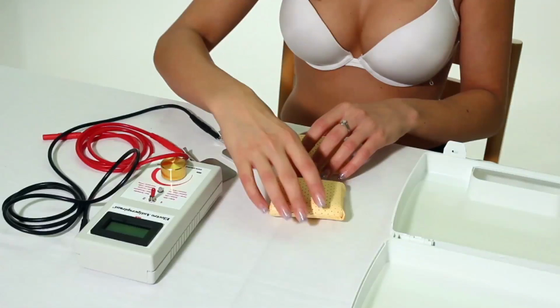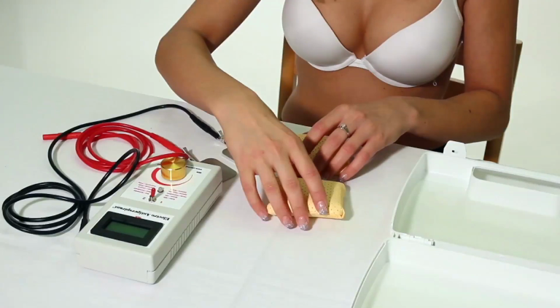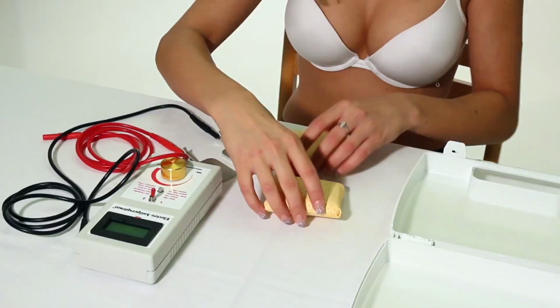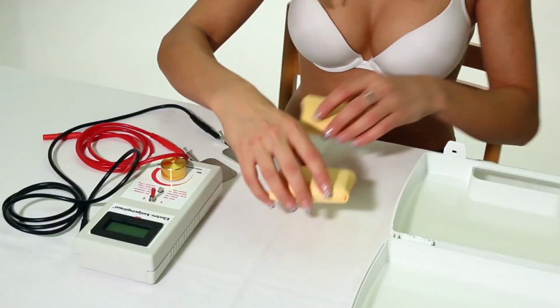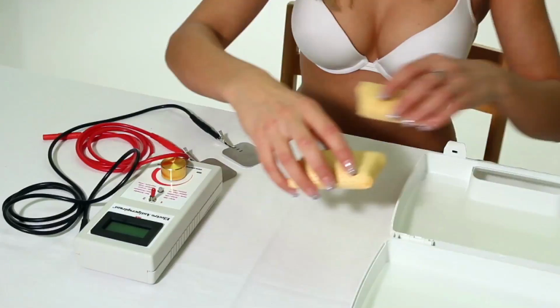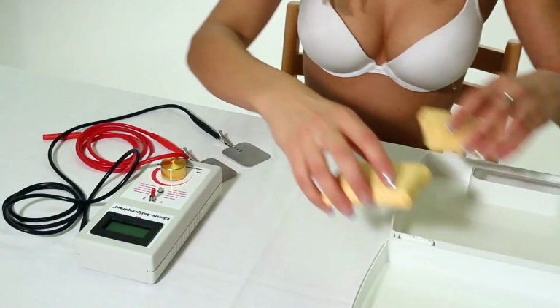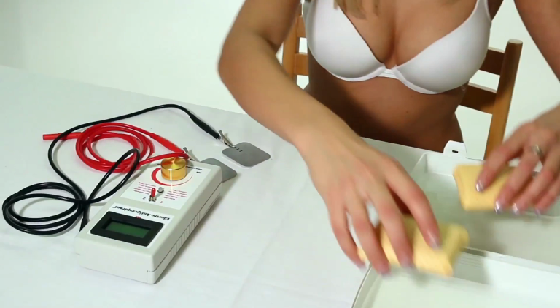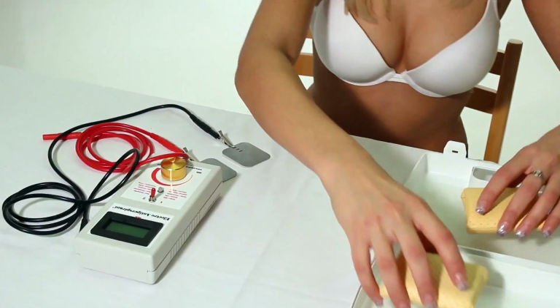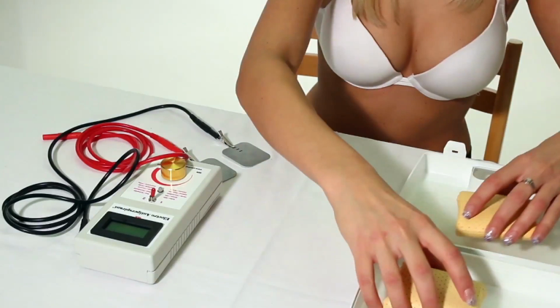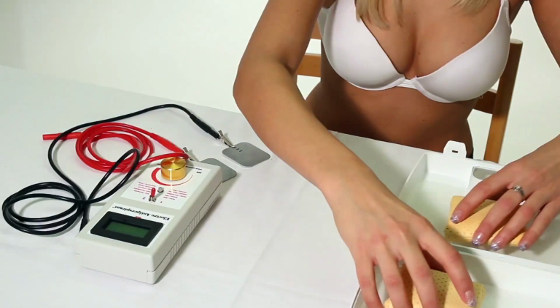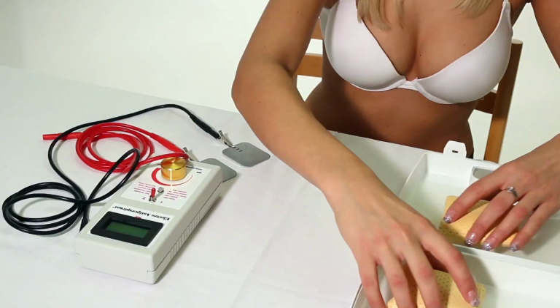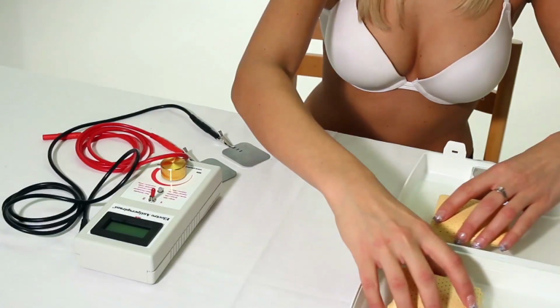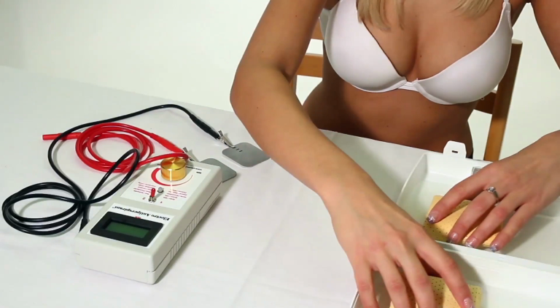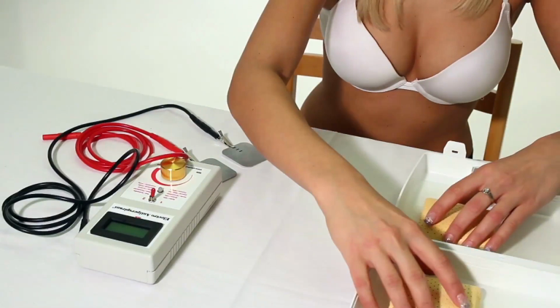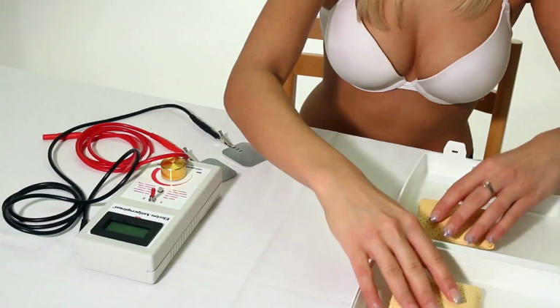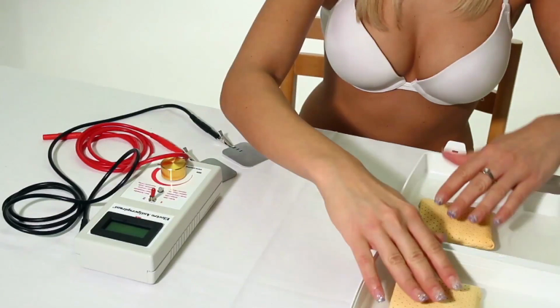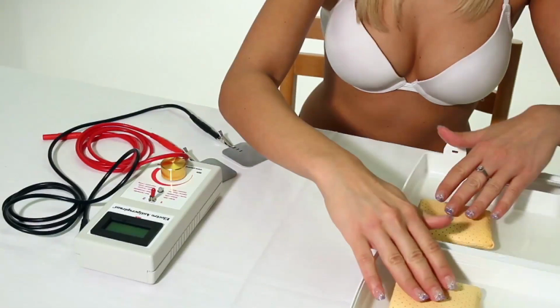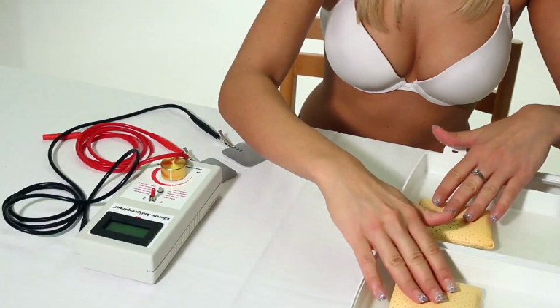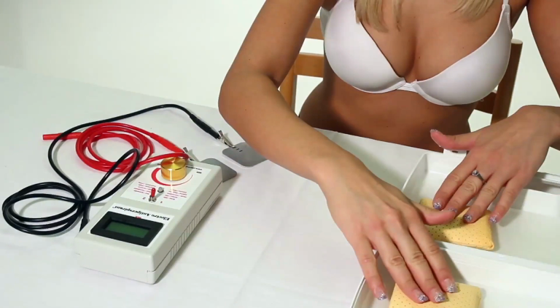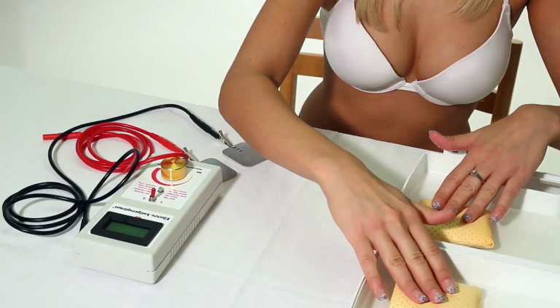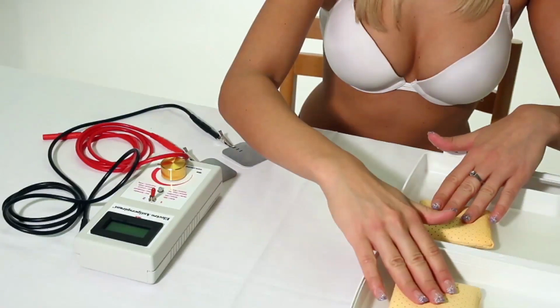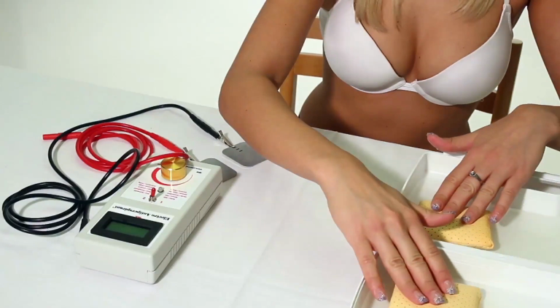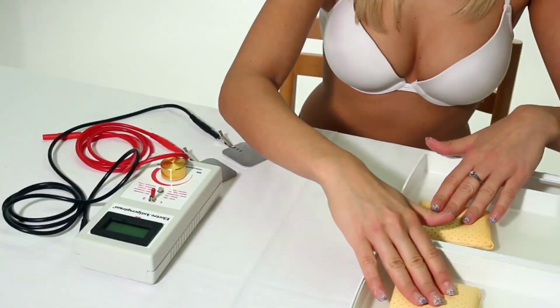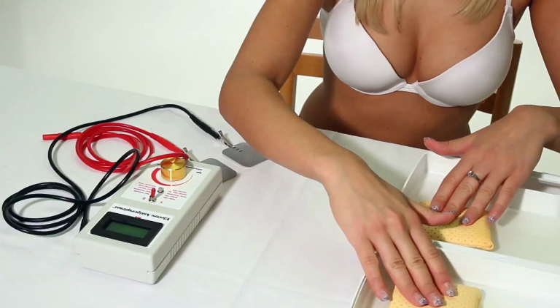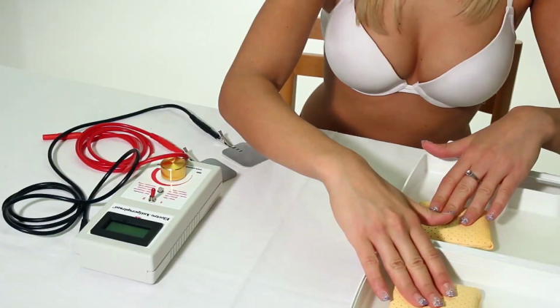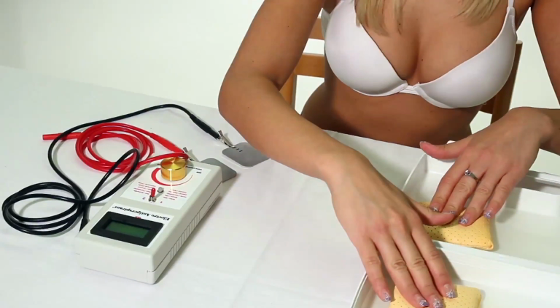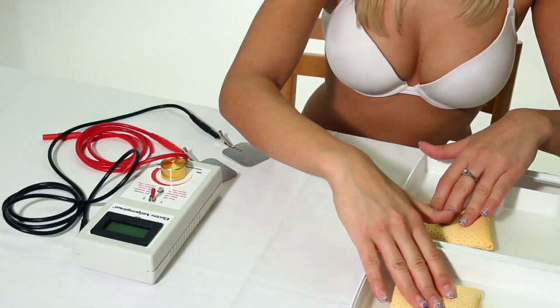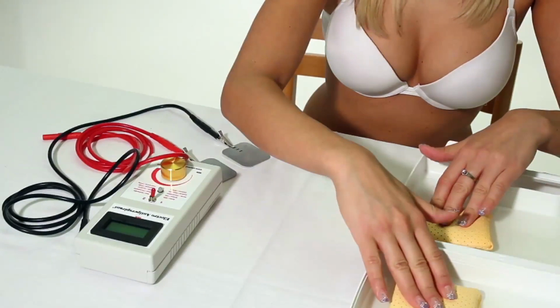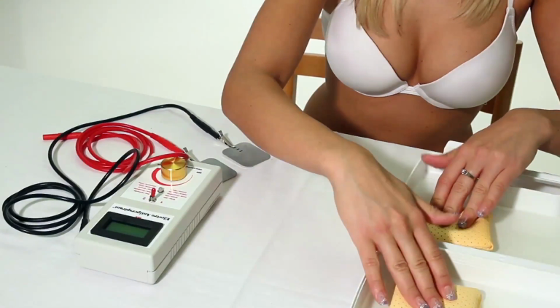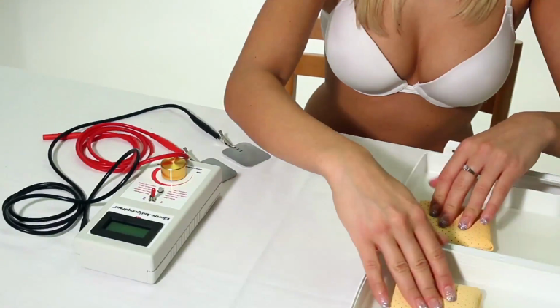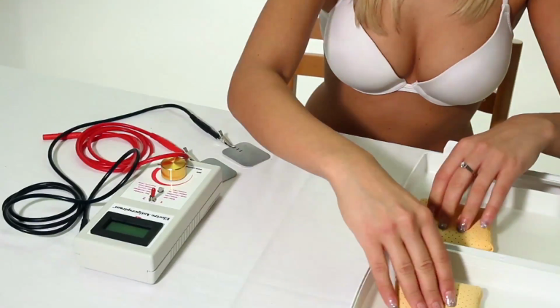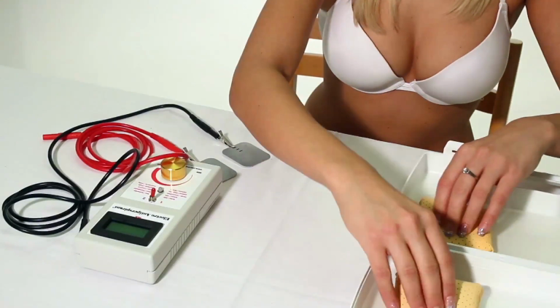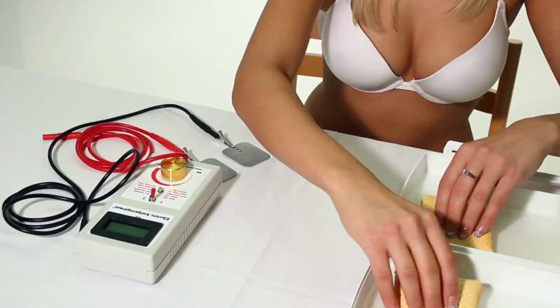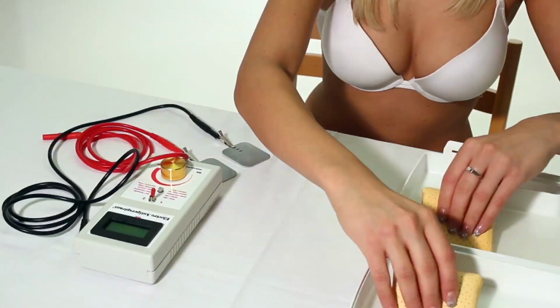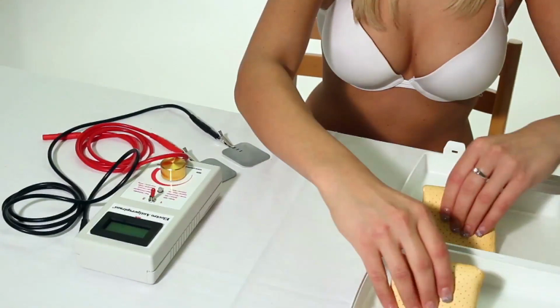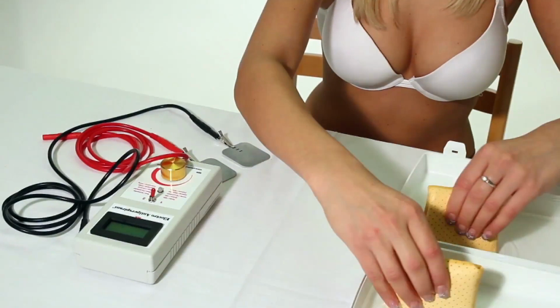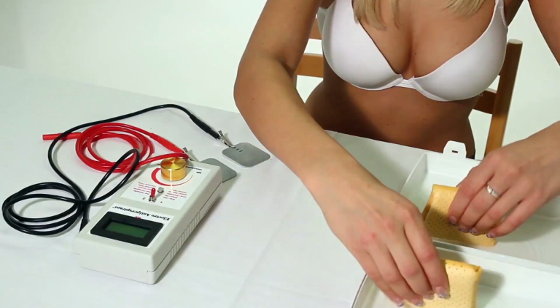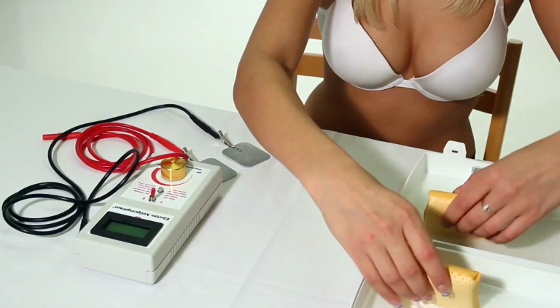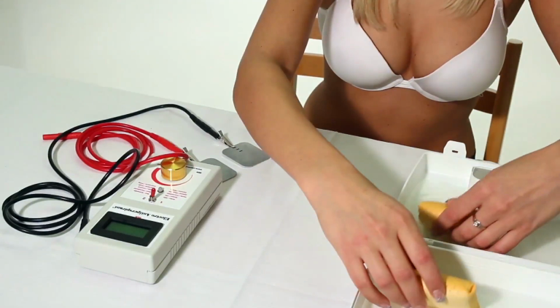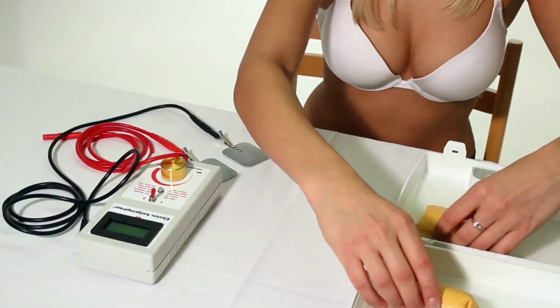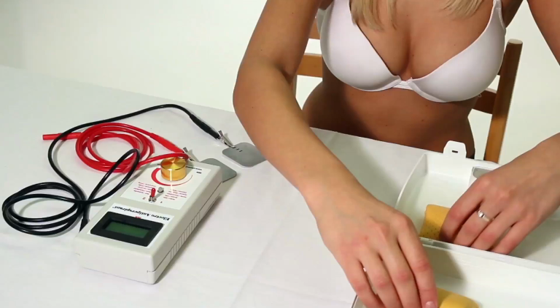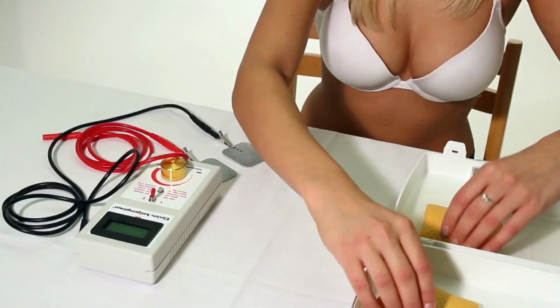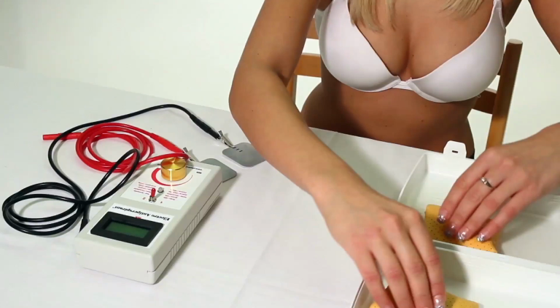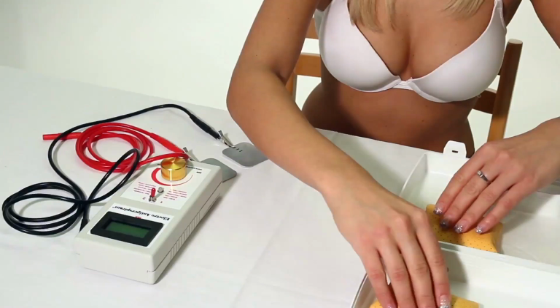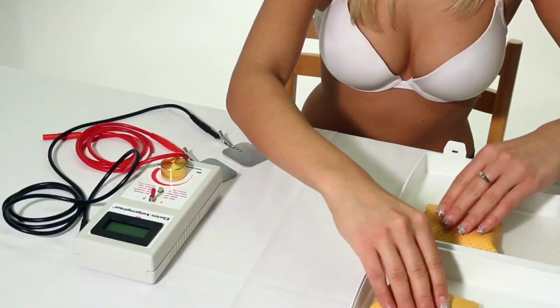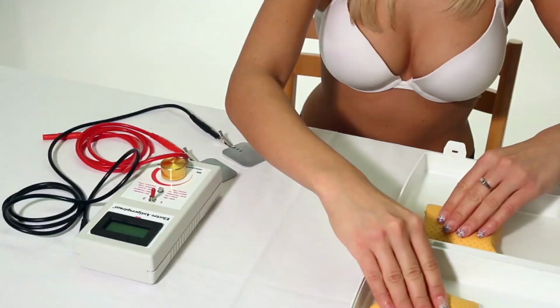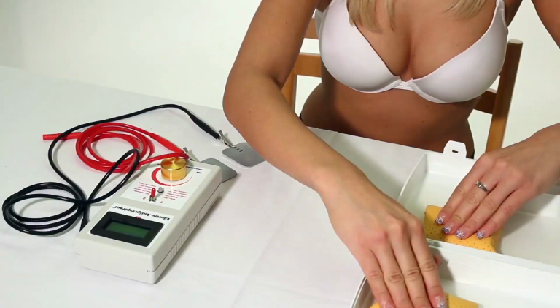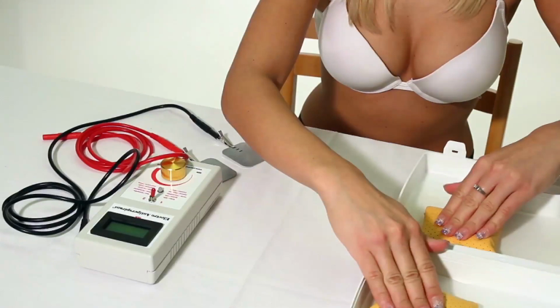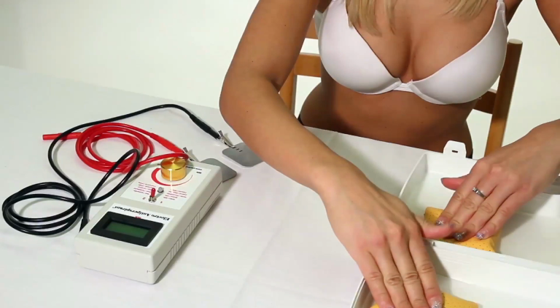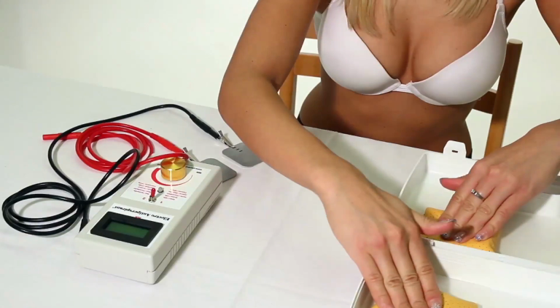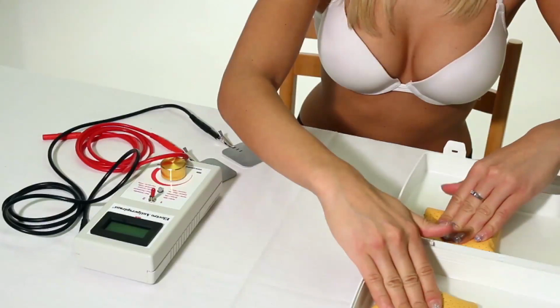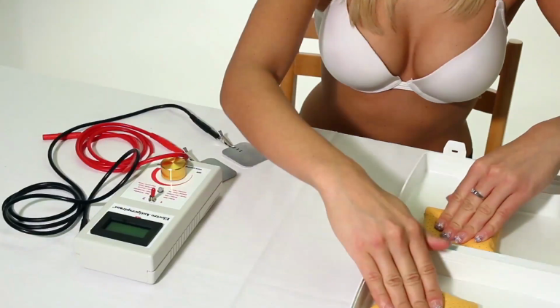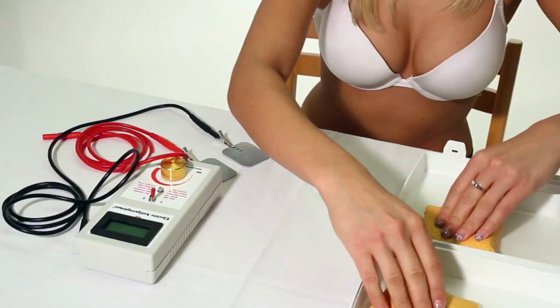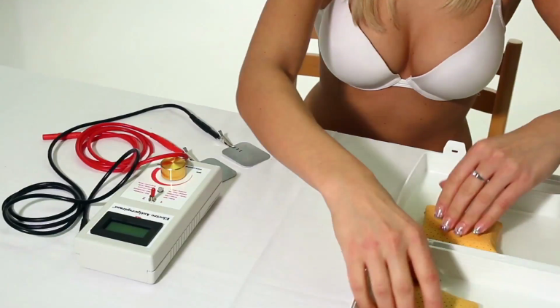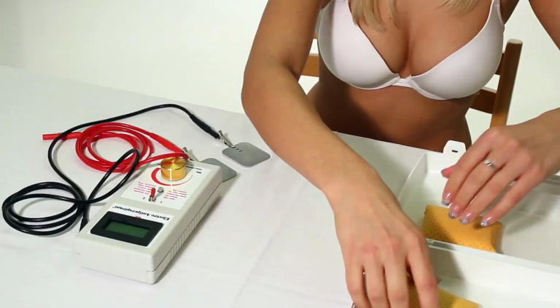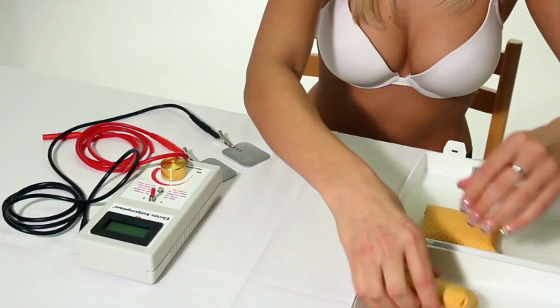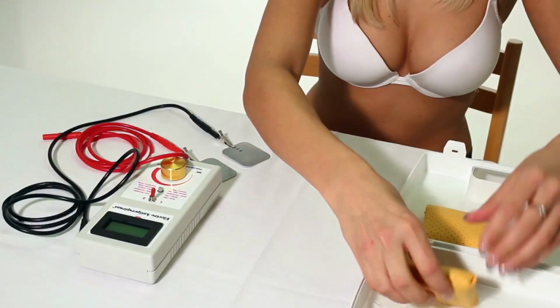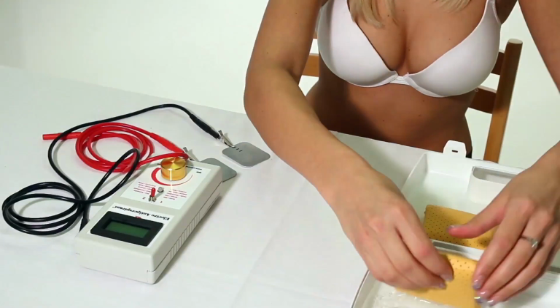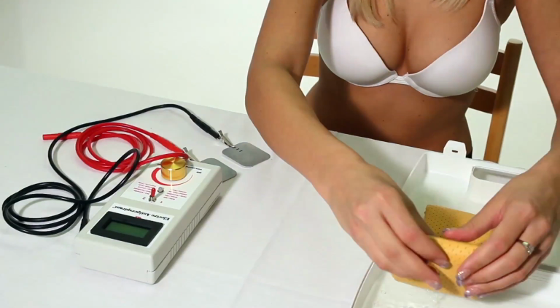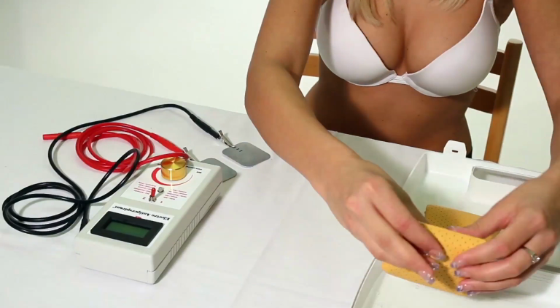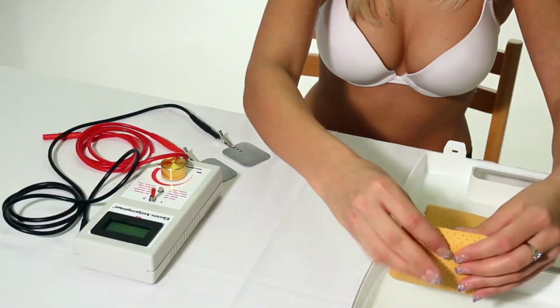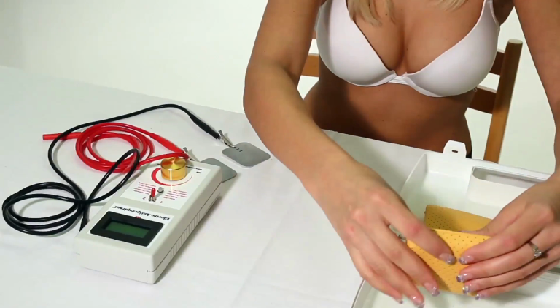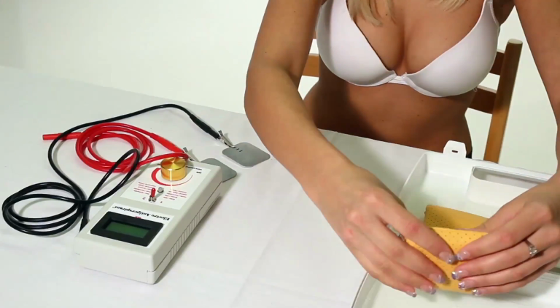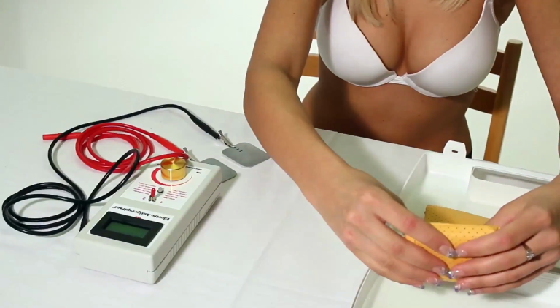Then immerse each adapter into tap, preferably warm, water. Let it absorb as much water as possible and wring it gently.